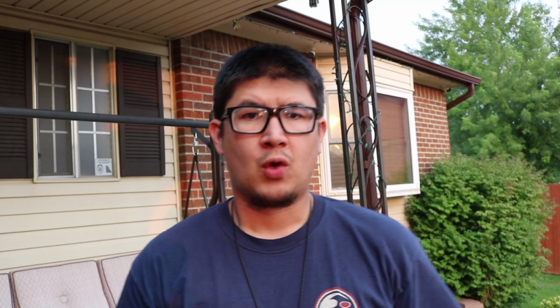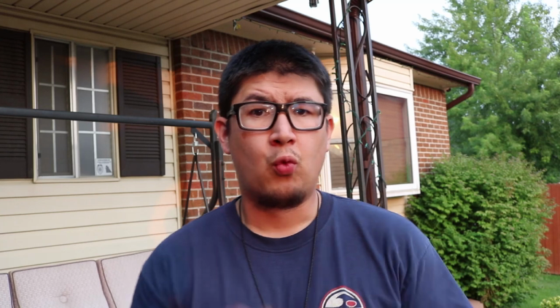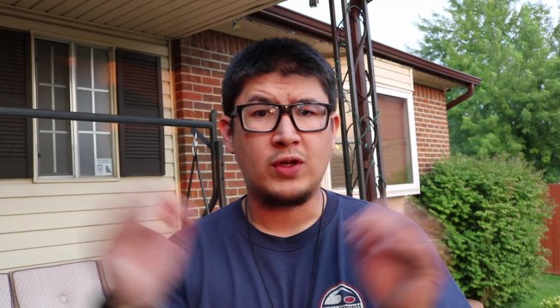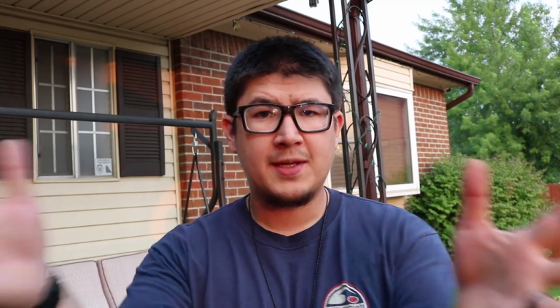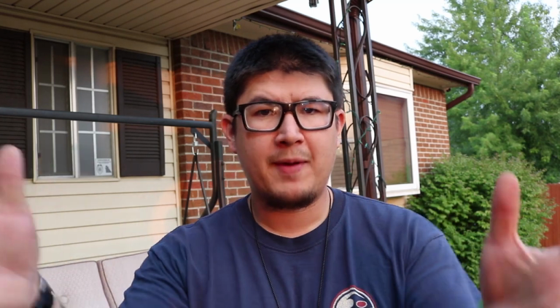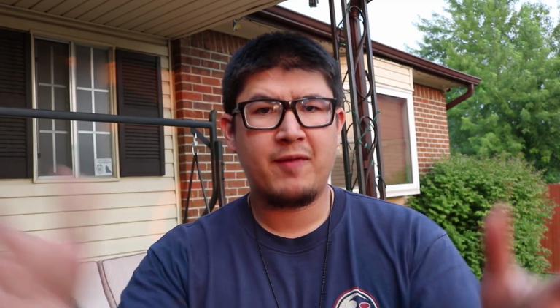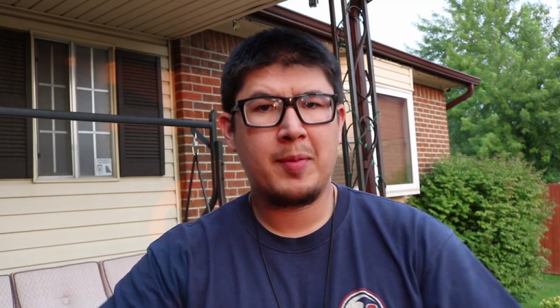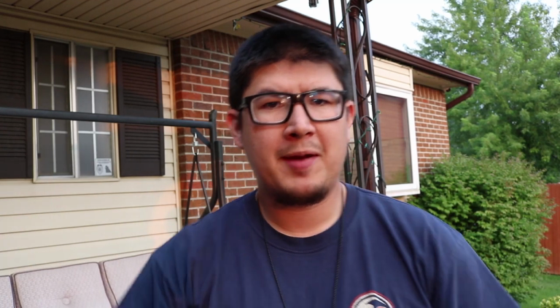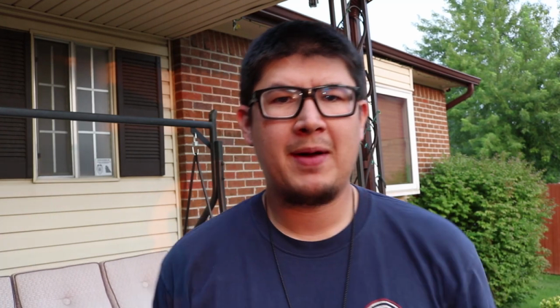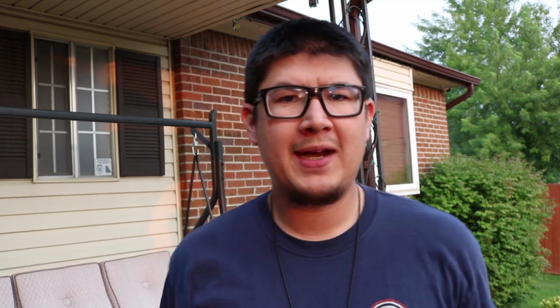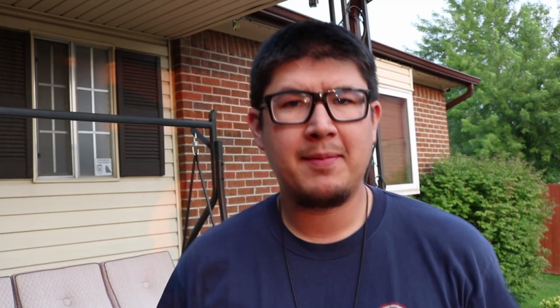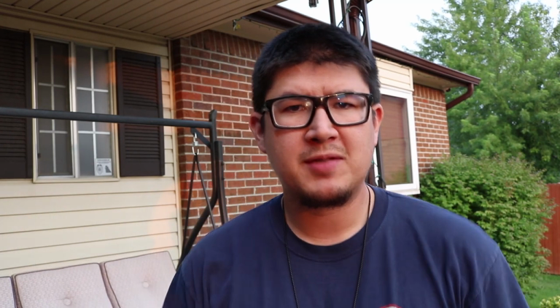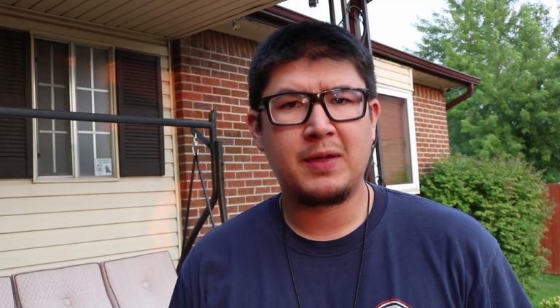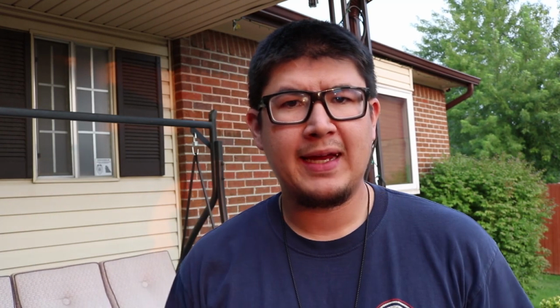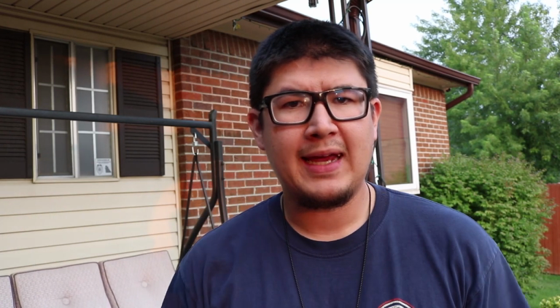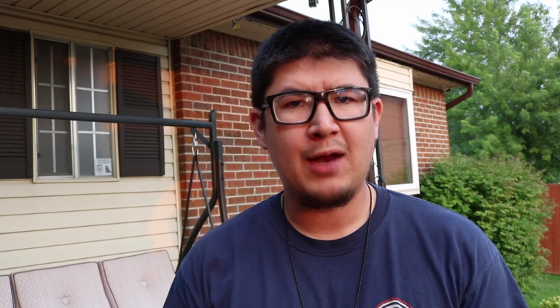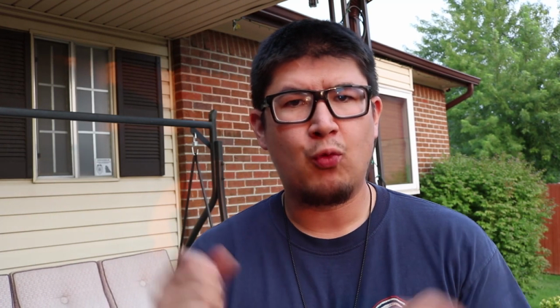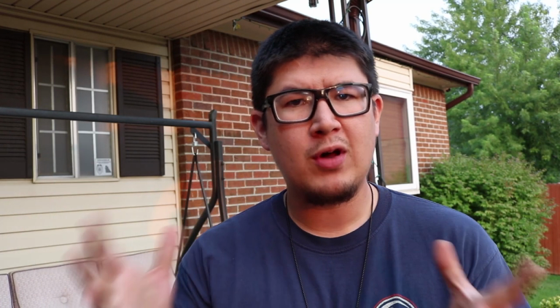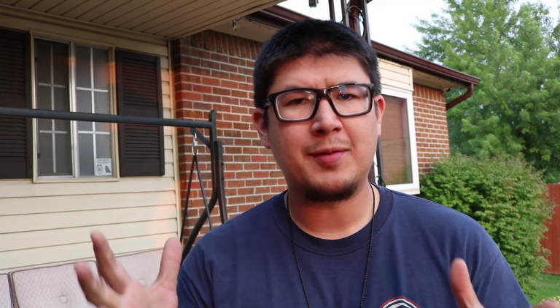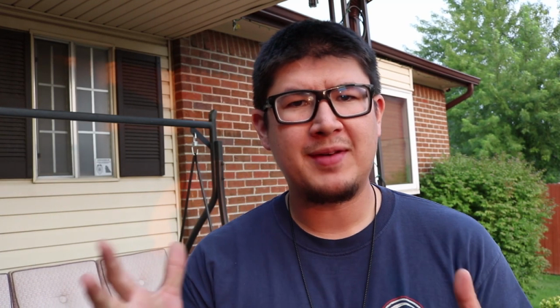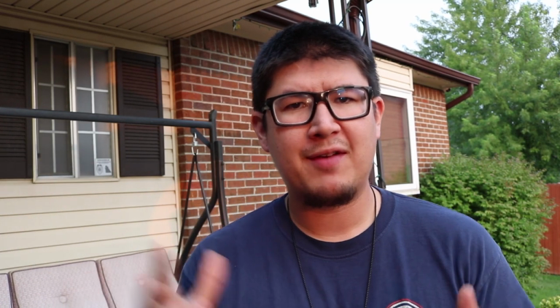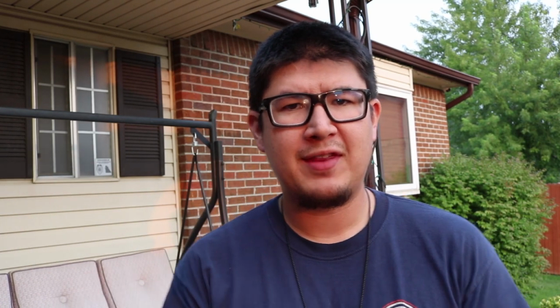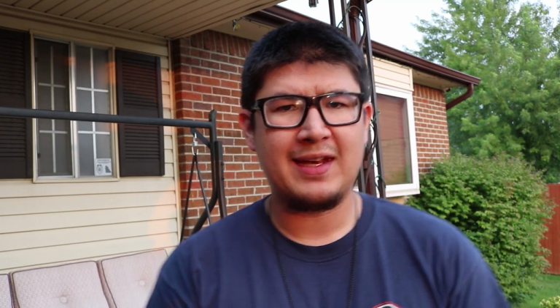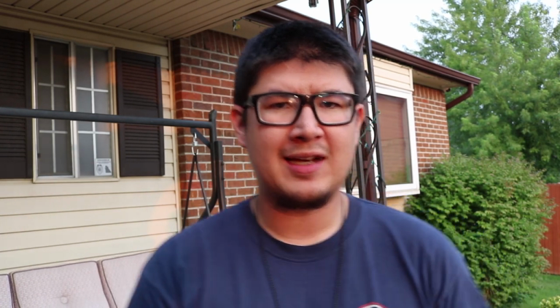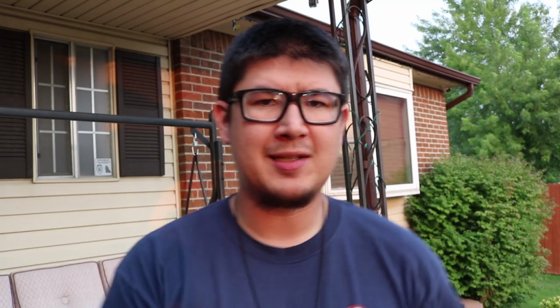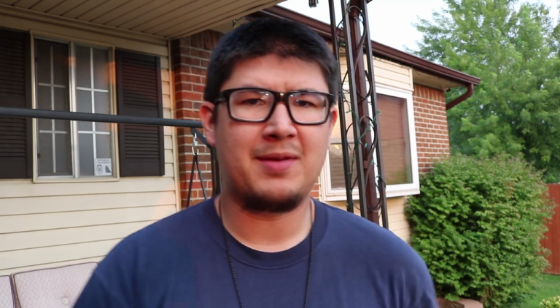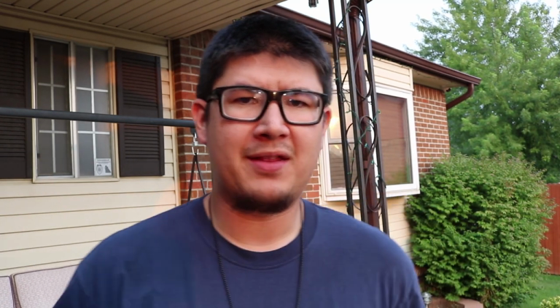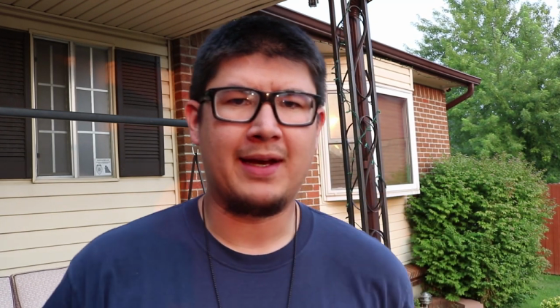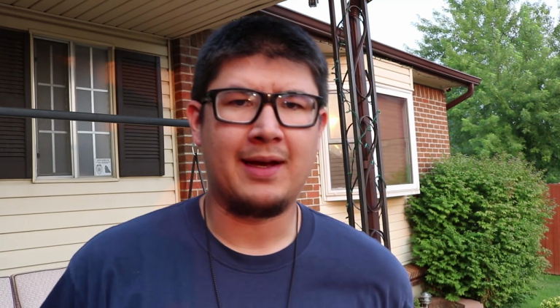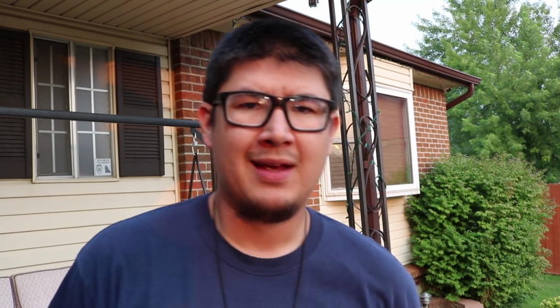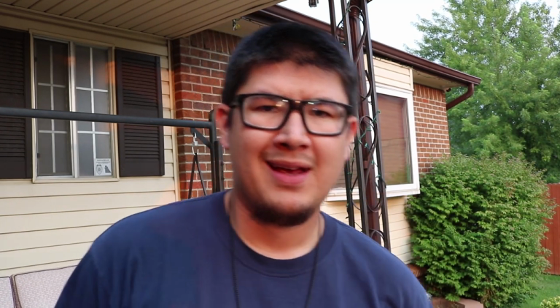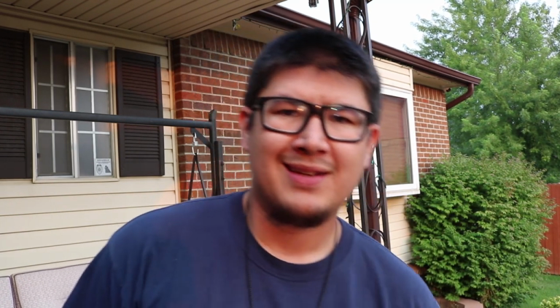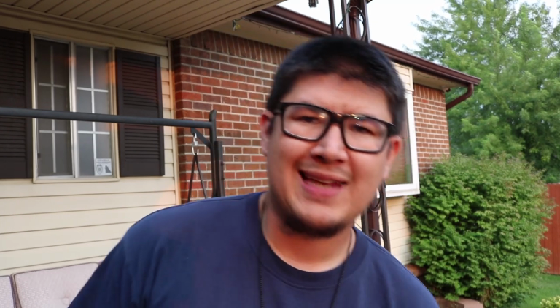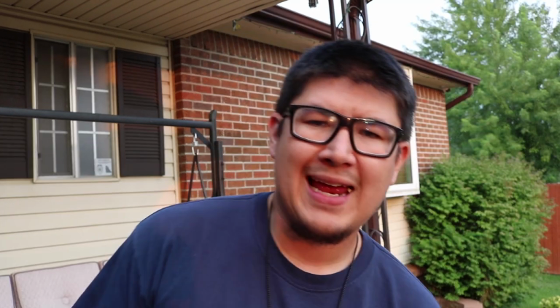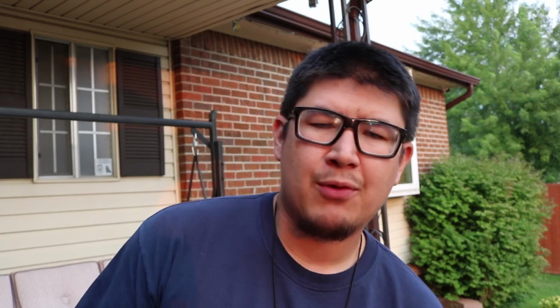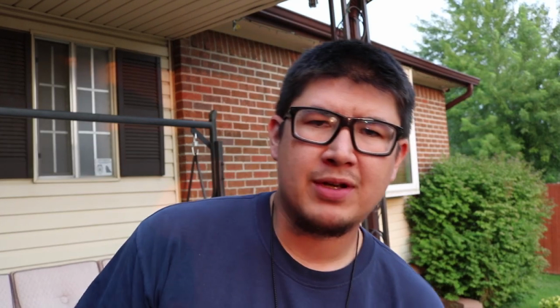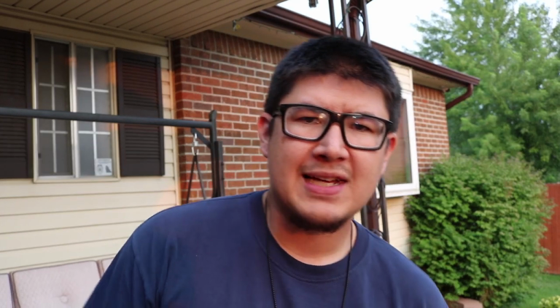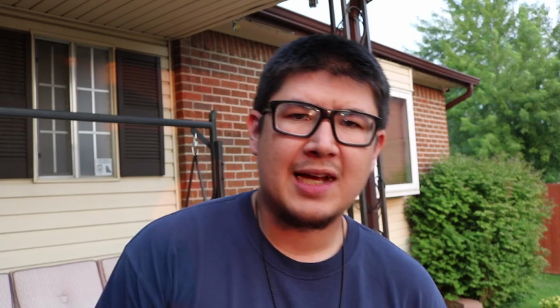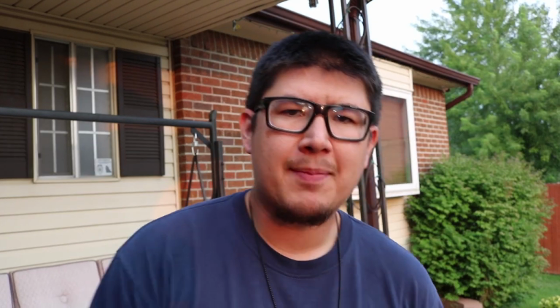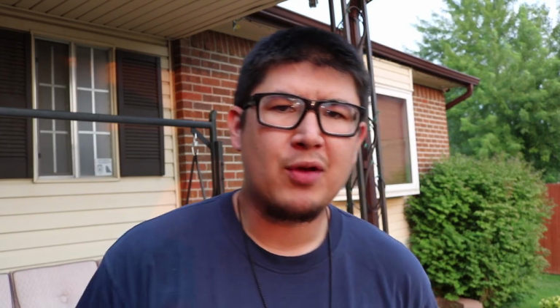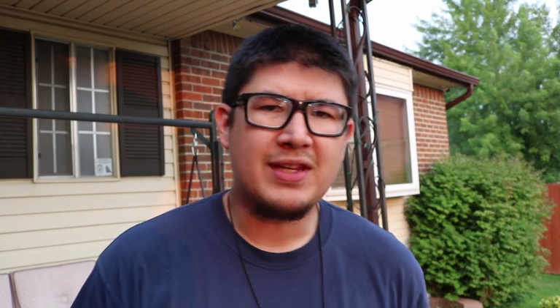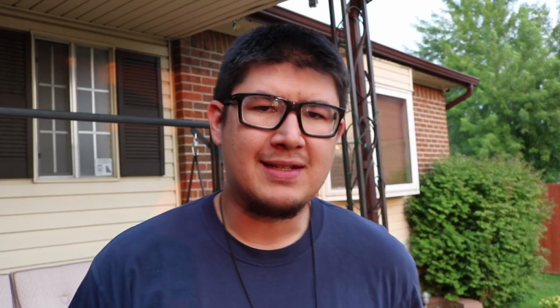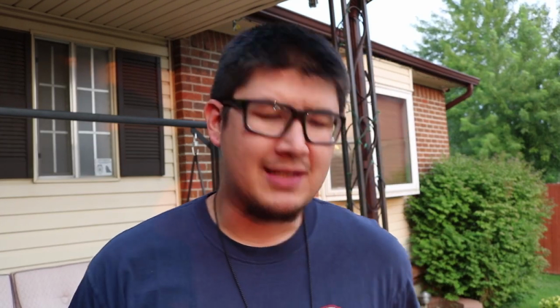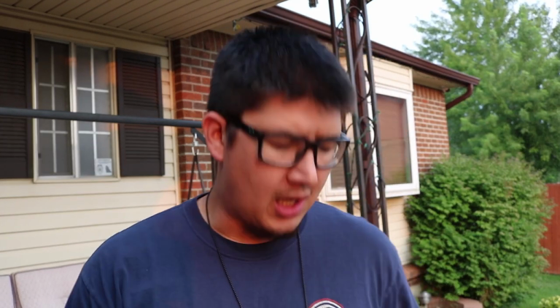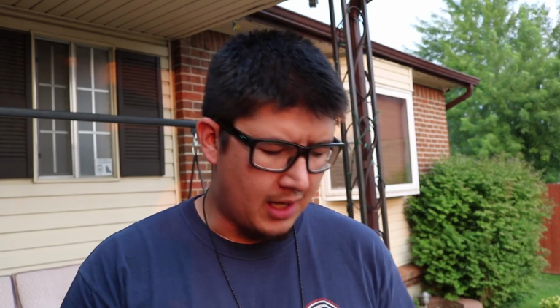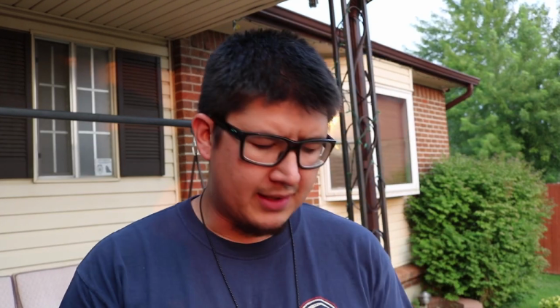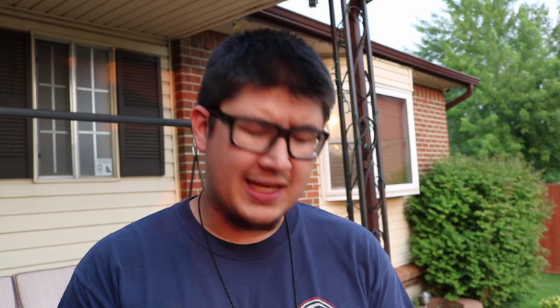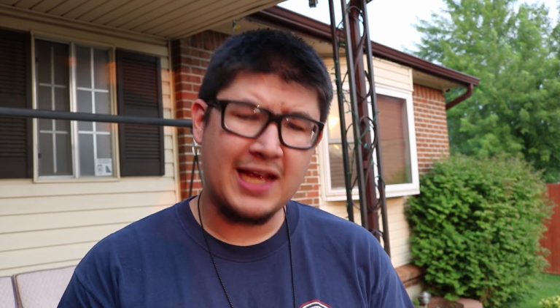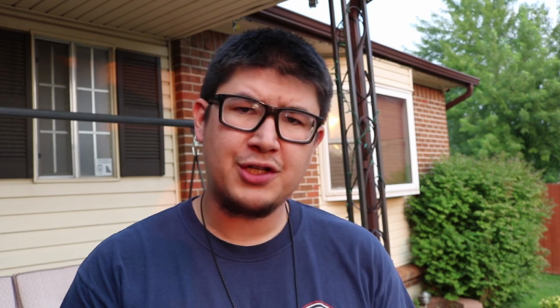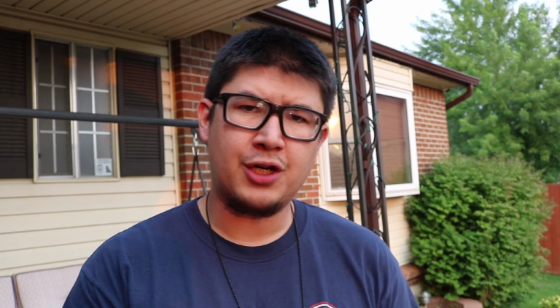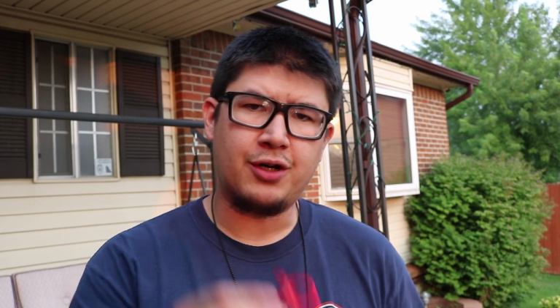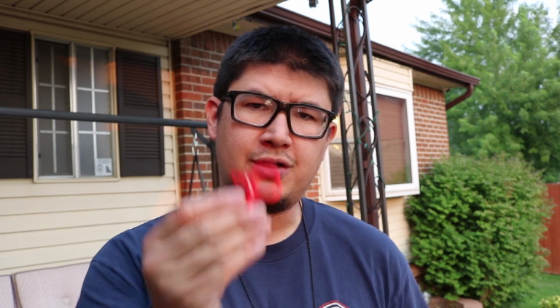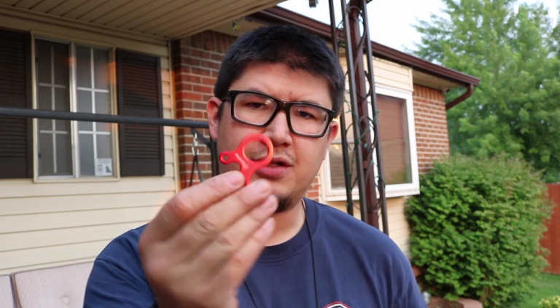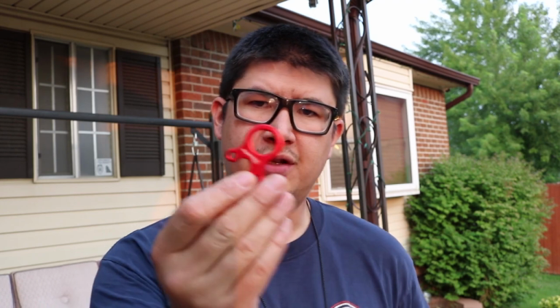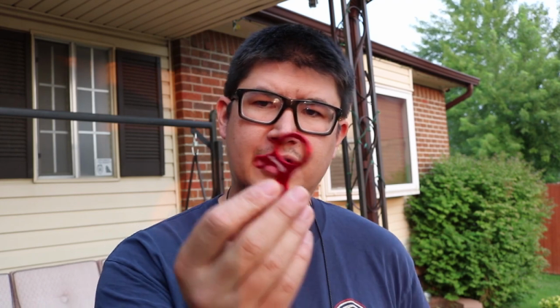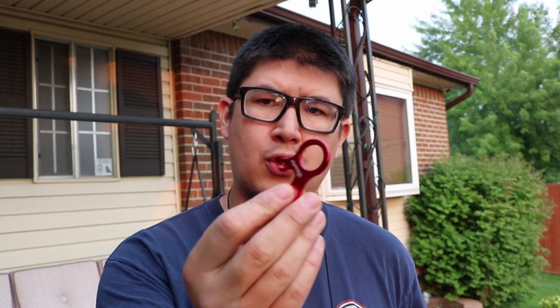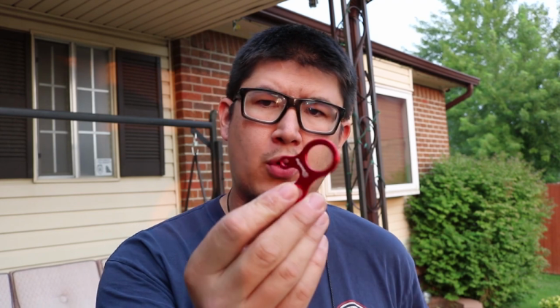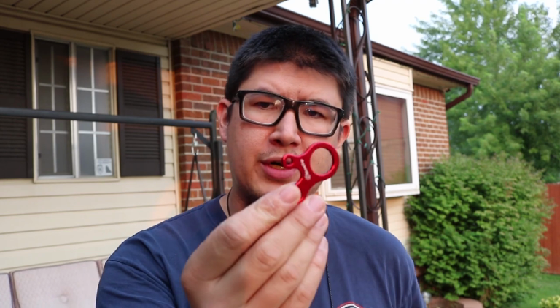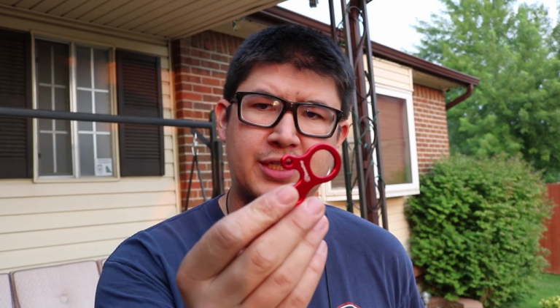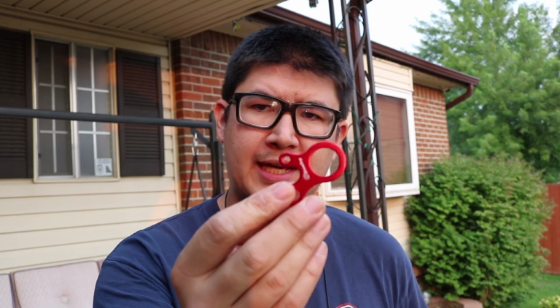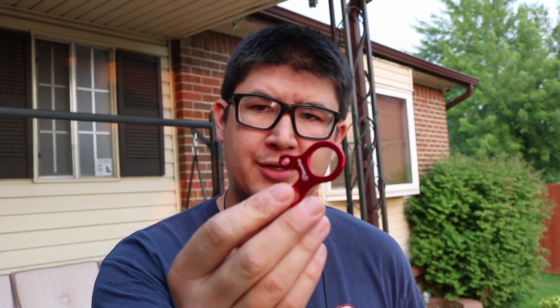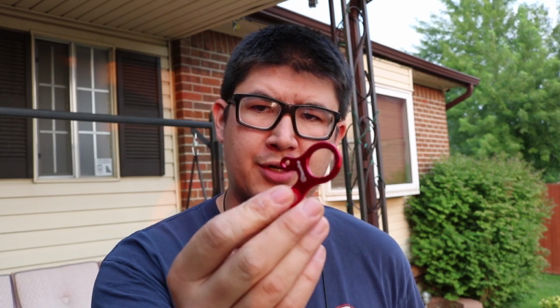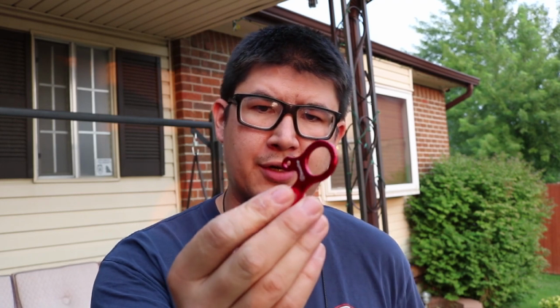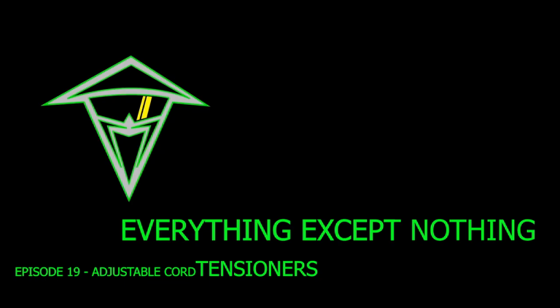What's up everybody, my name is Blake and welcome to Everything Except Nothing. Today I want to talk about these cordage tensioners.